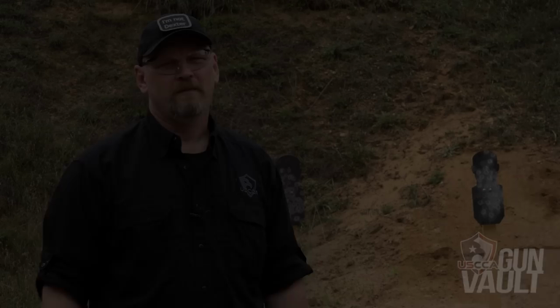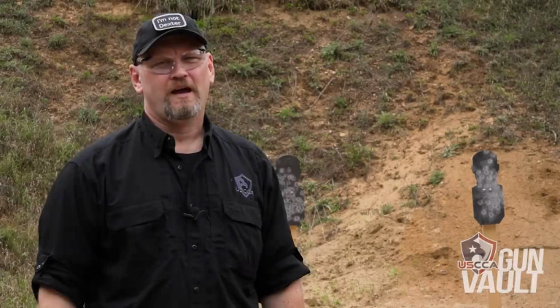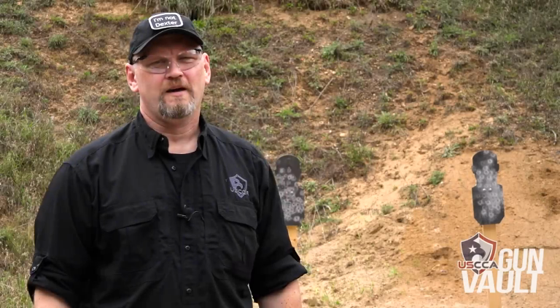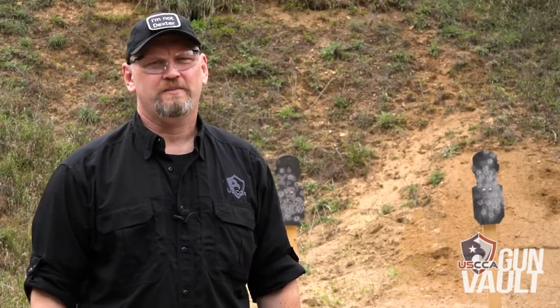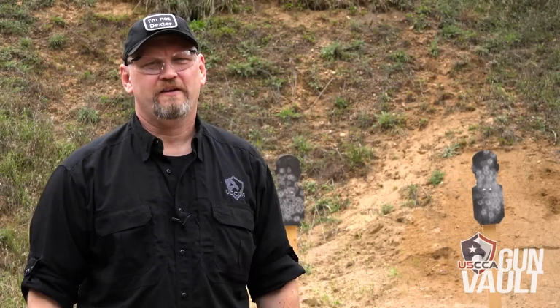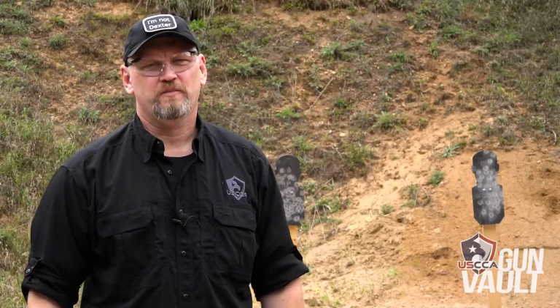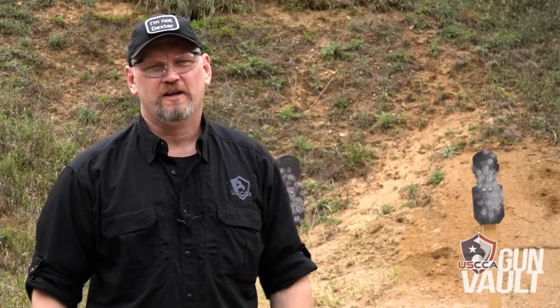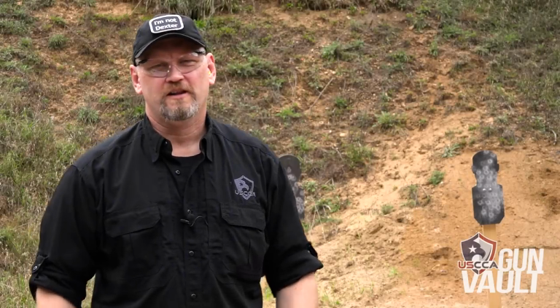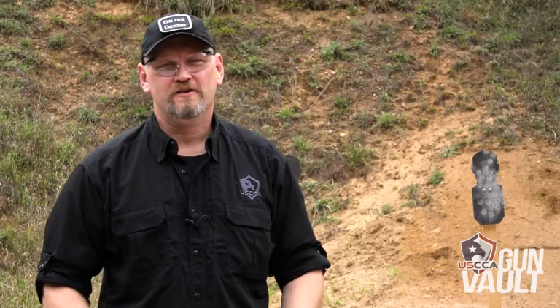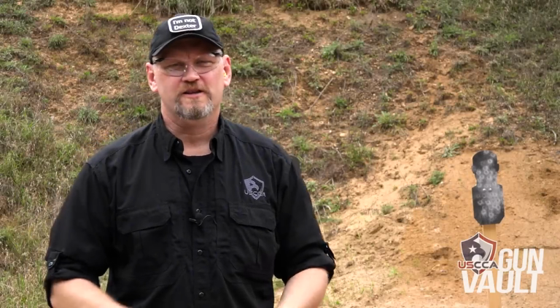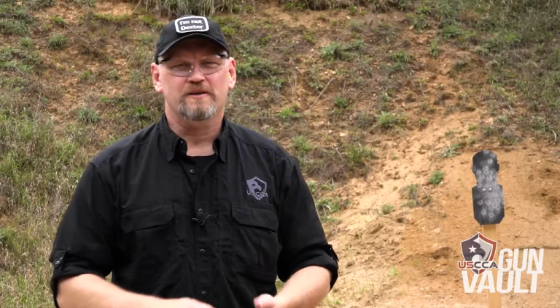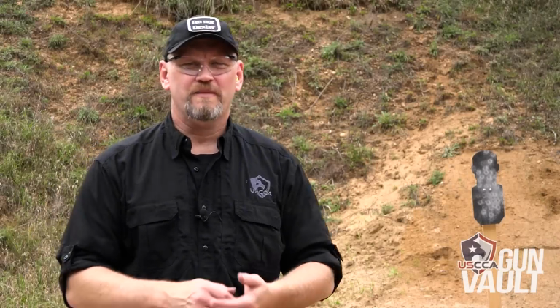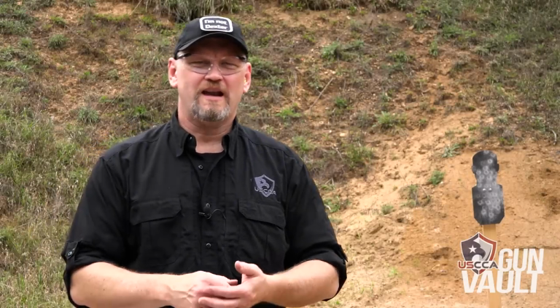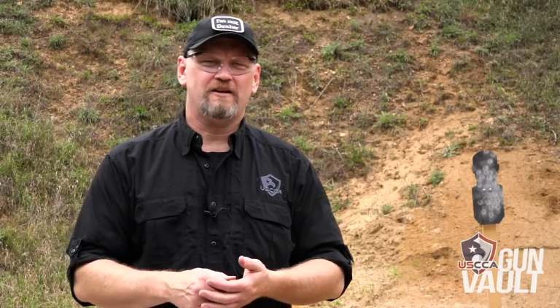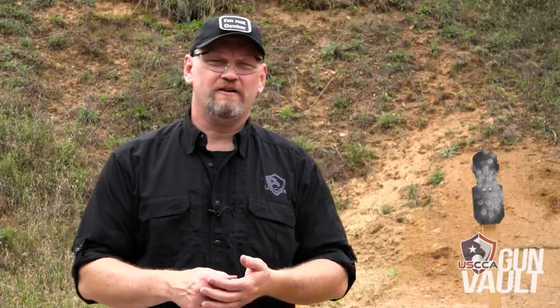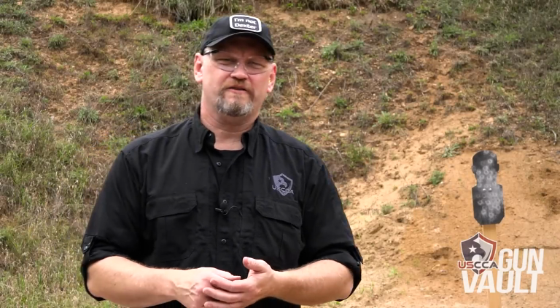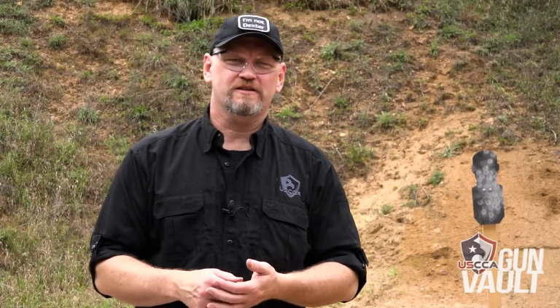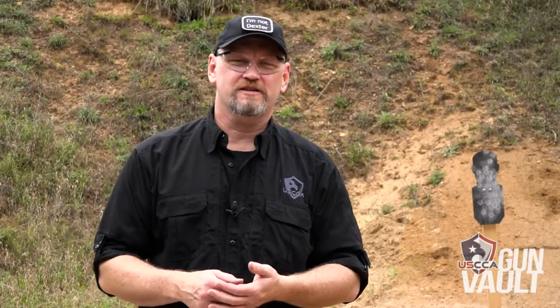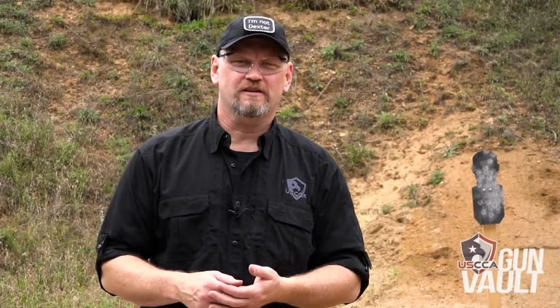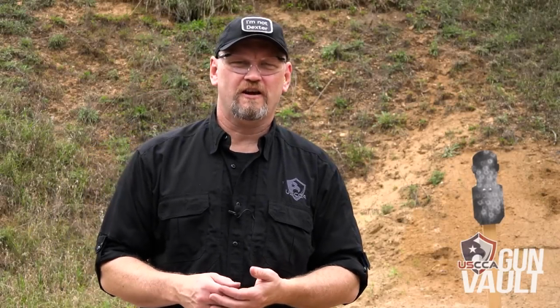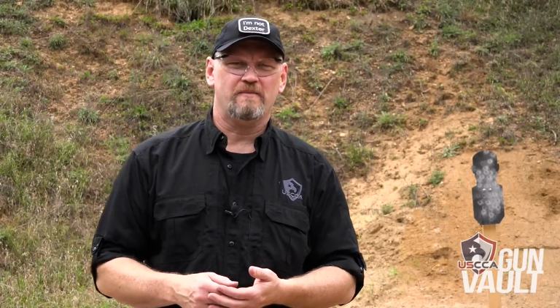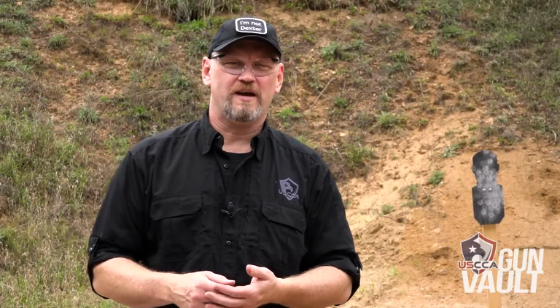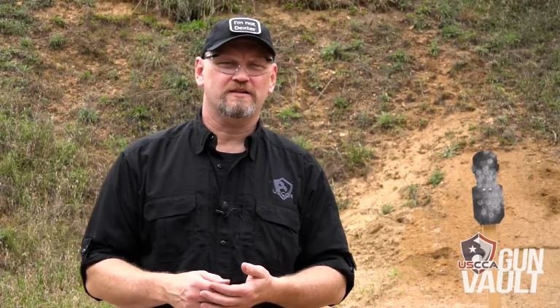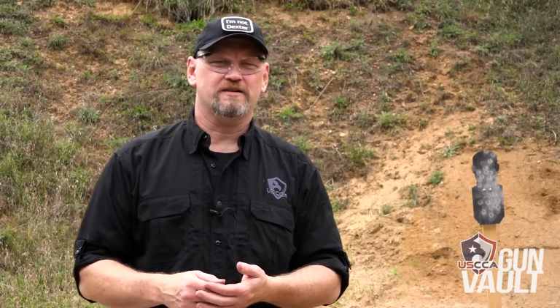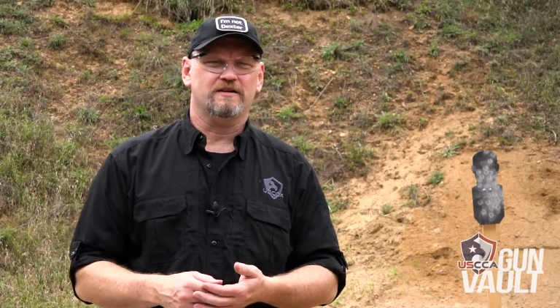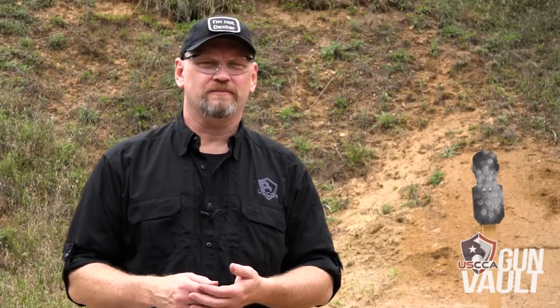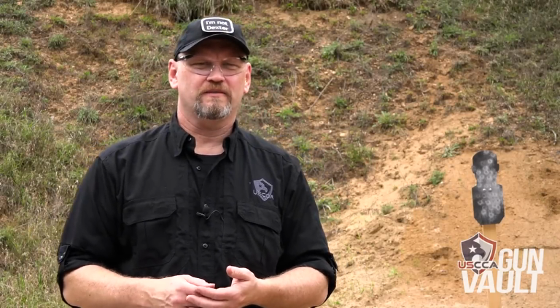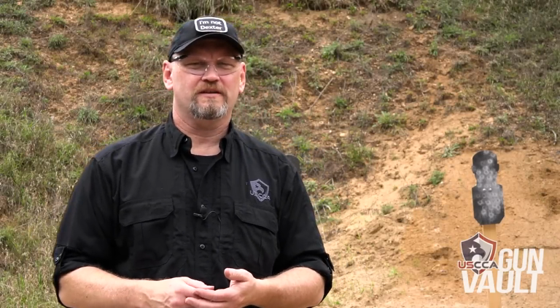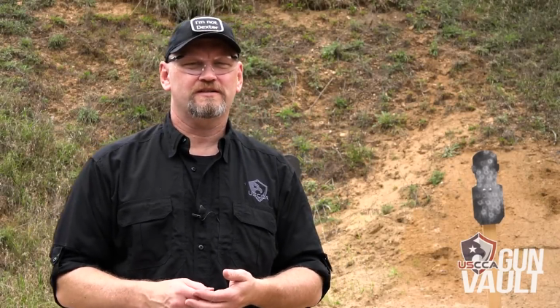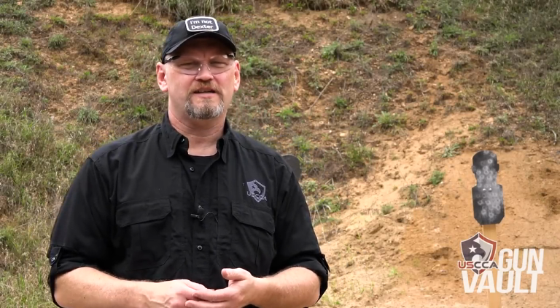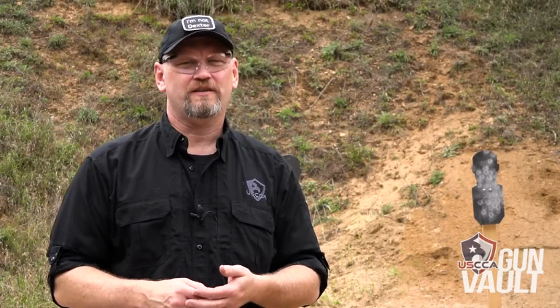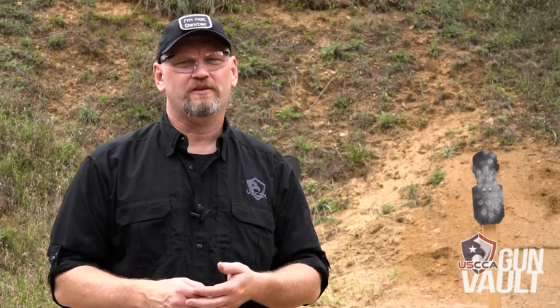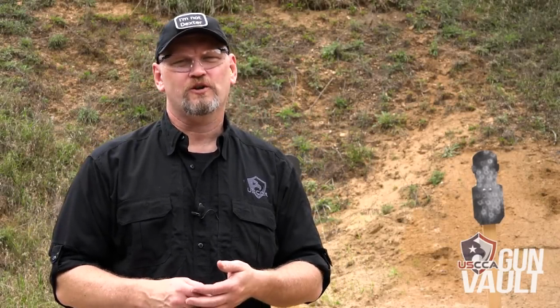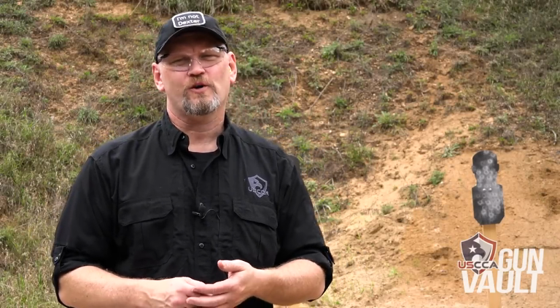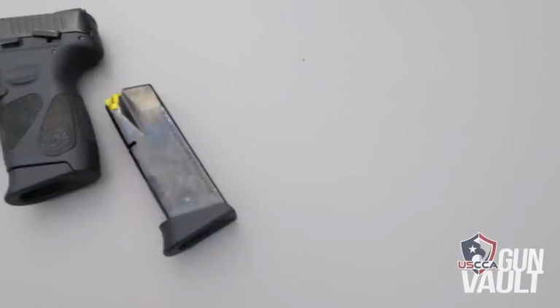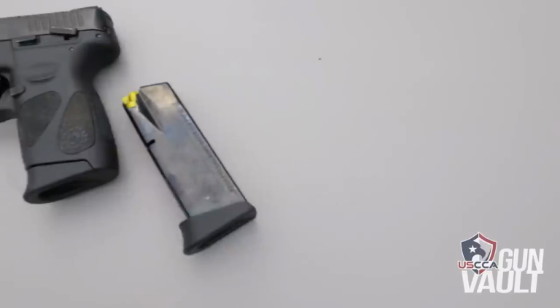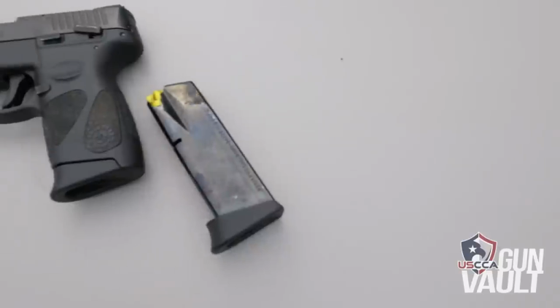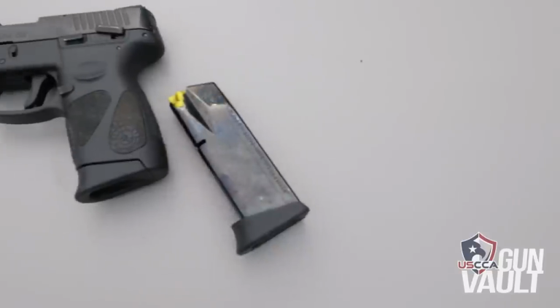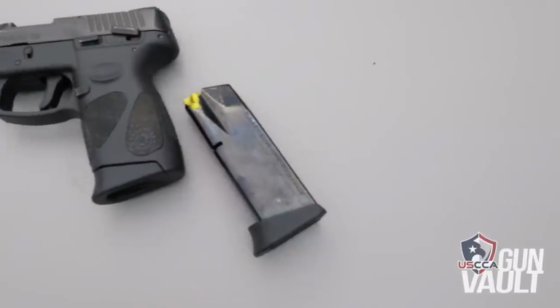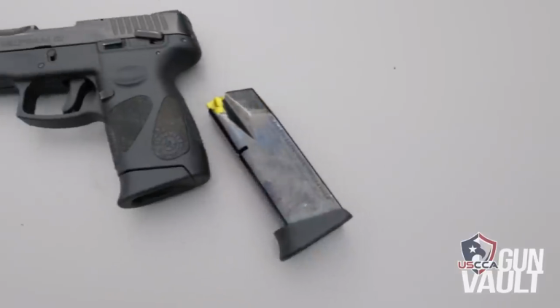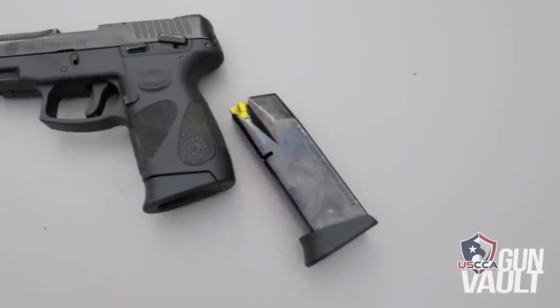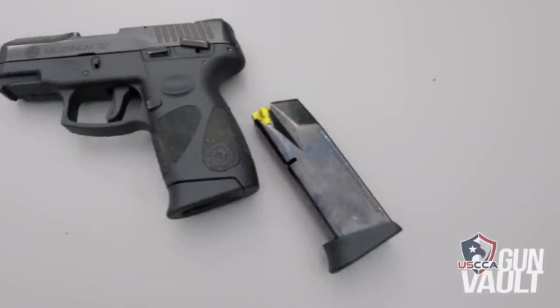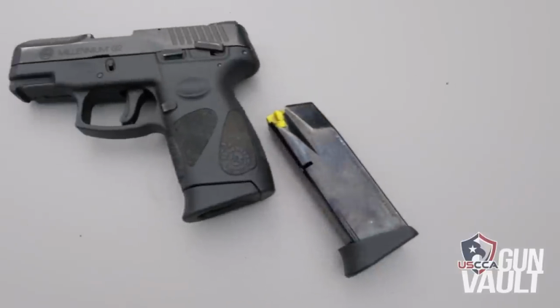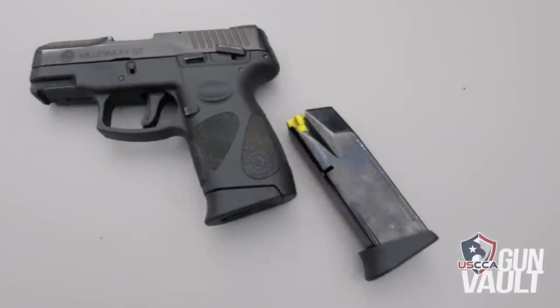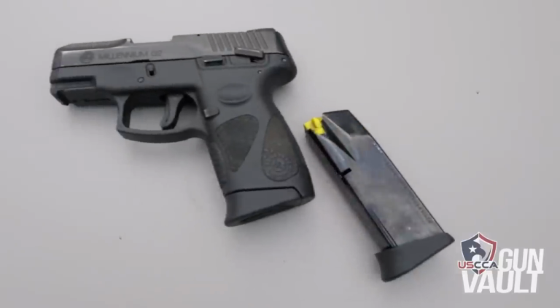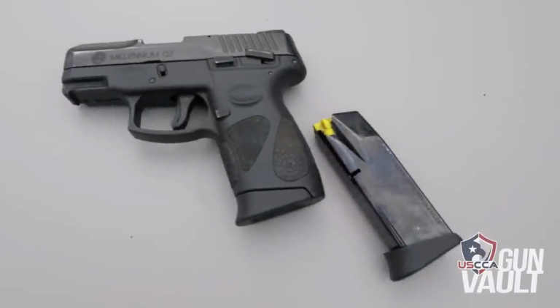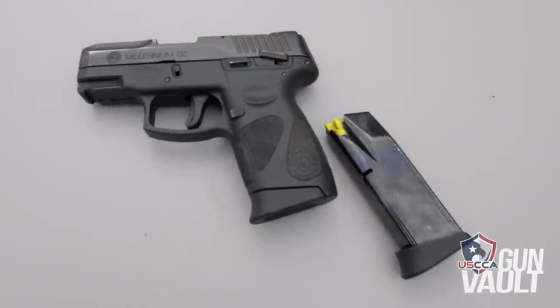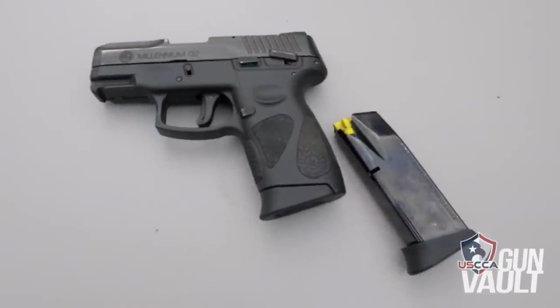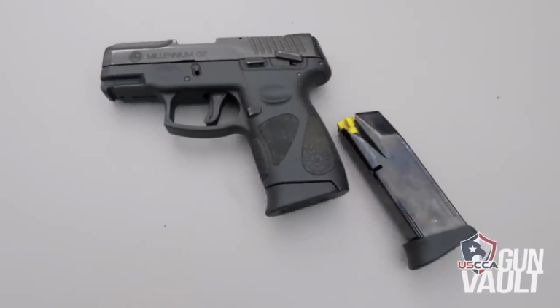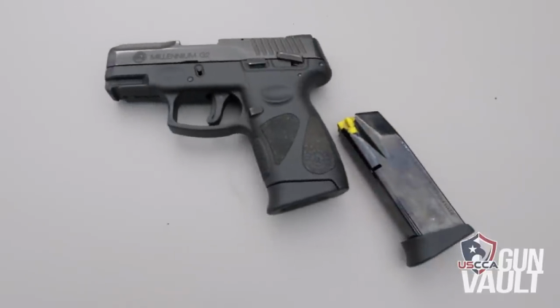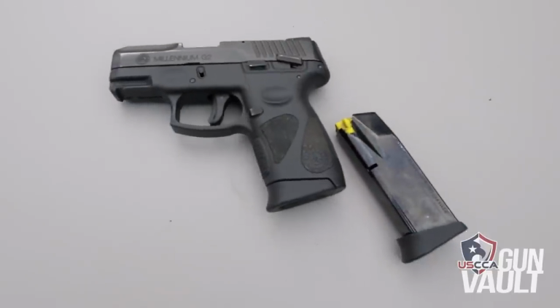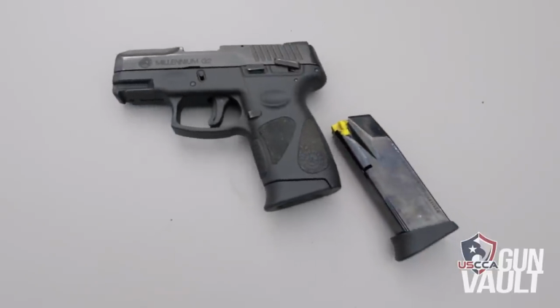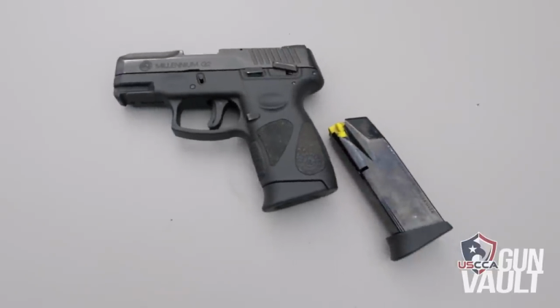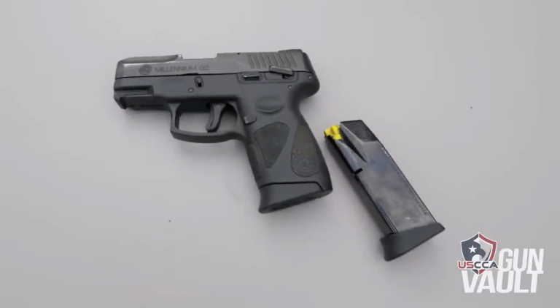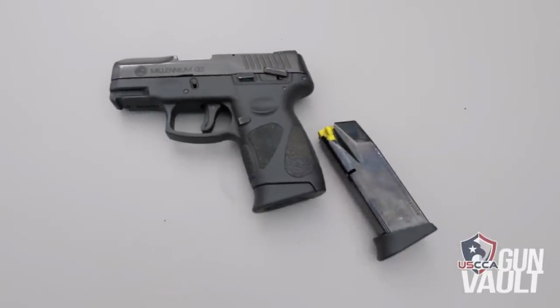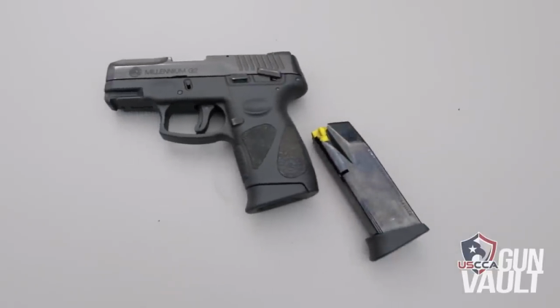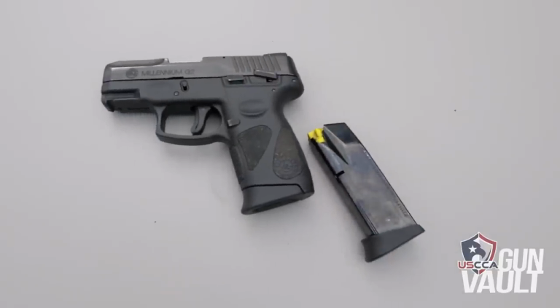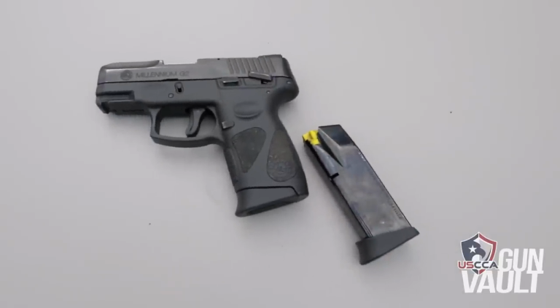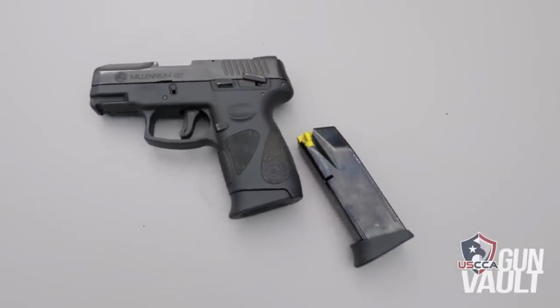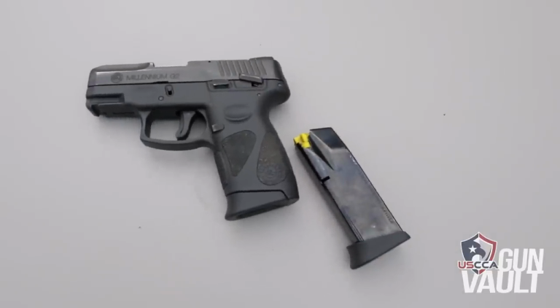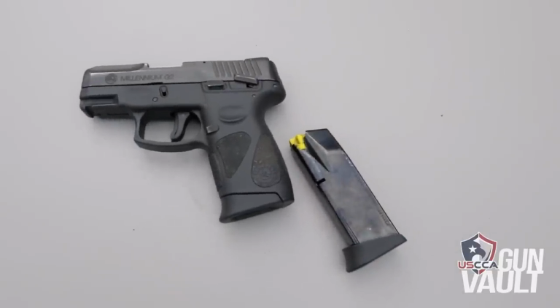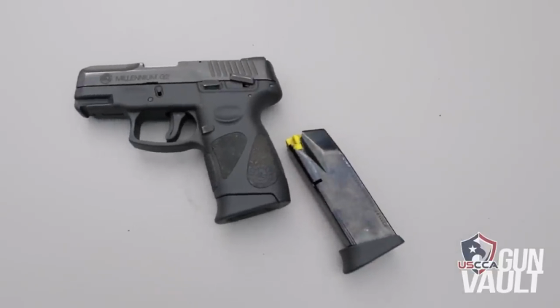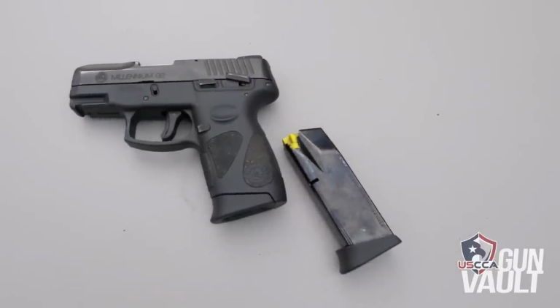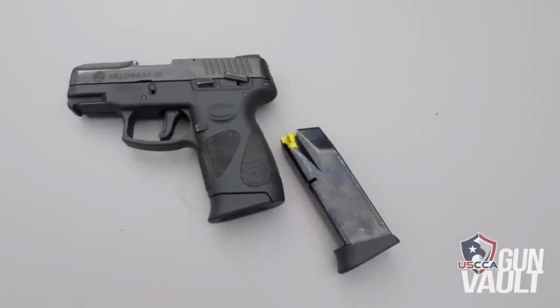Hi, I'm Kevin Michalowski, editor of Concealed Carry Magazine. Let's take the Taurus Millennium G2 out of the USCCA gun vault.